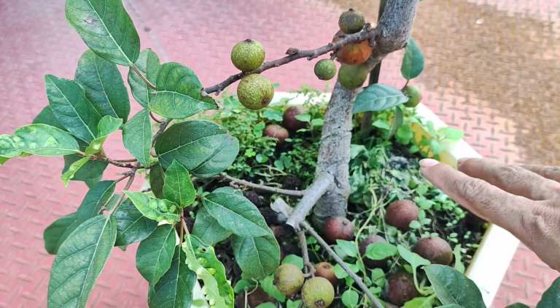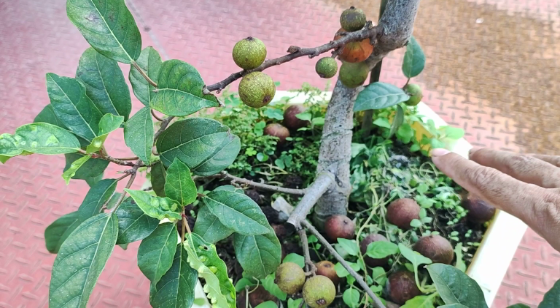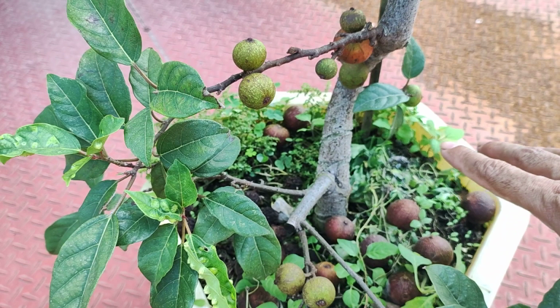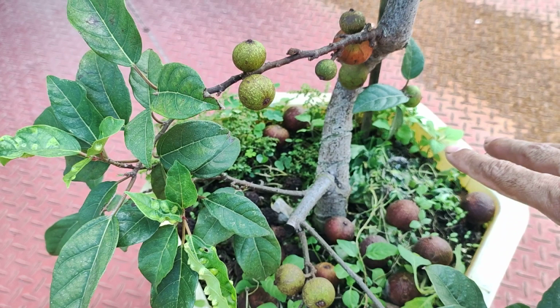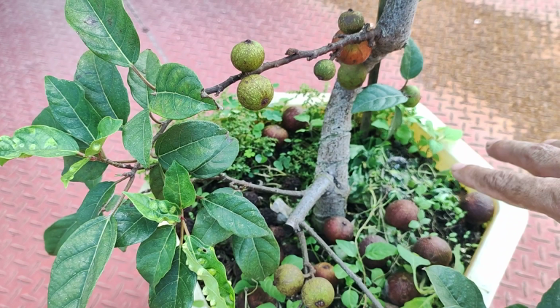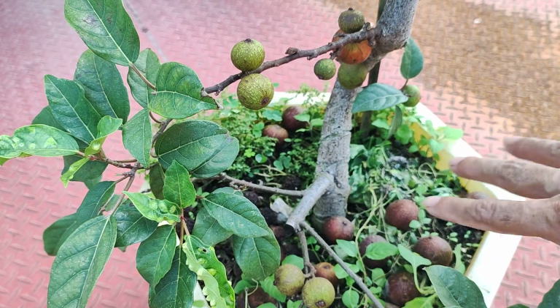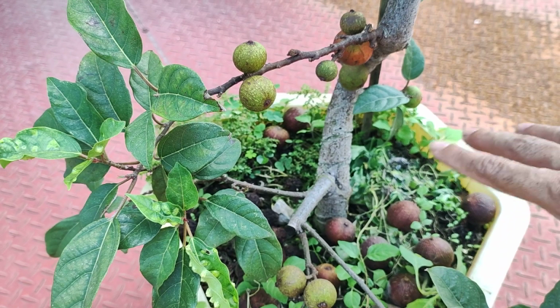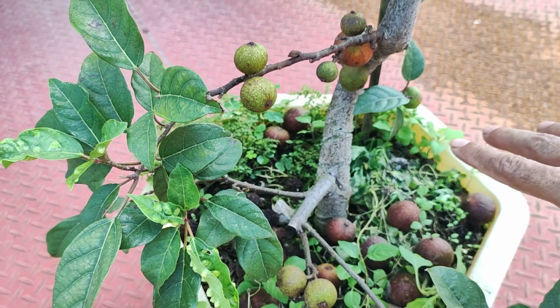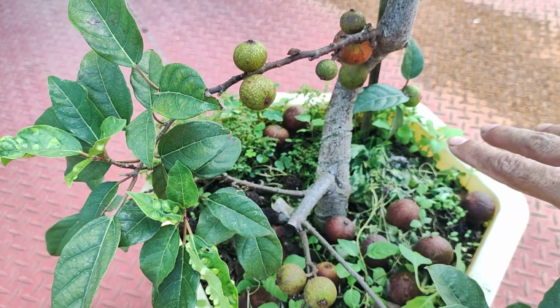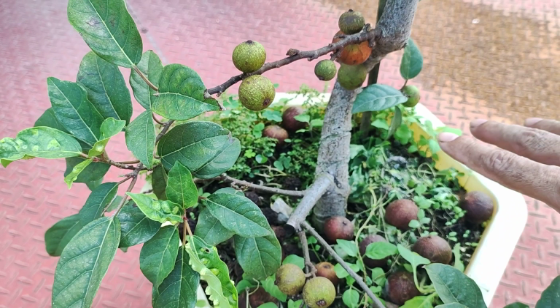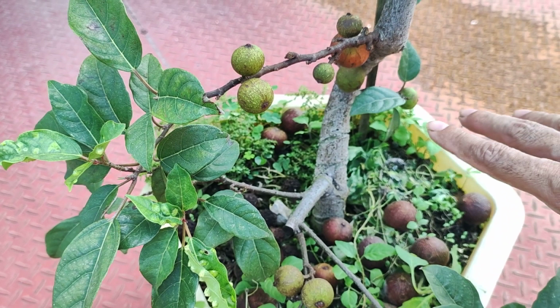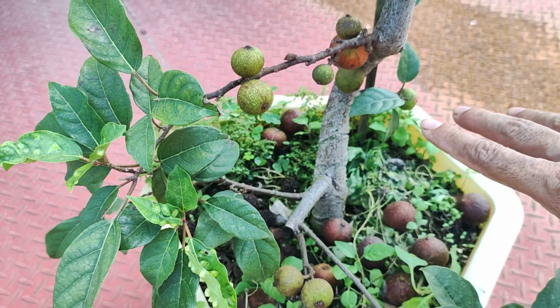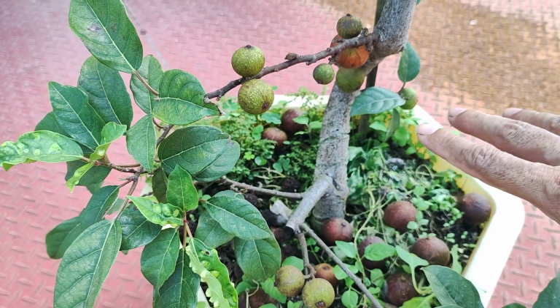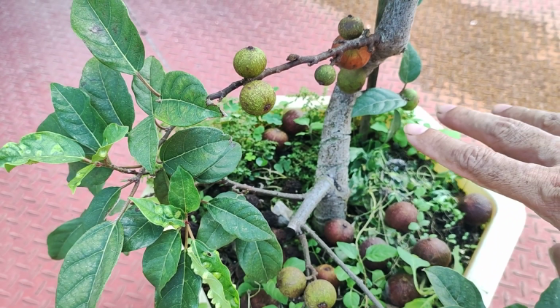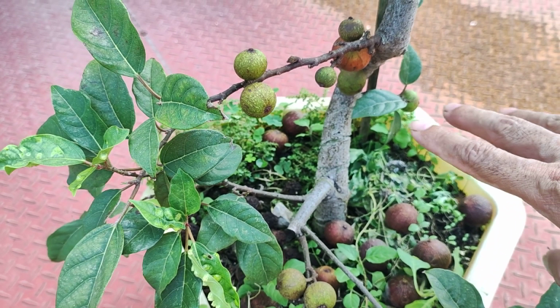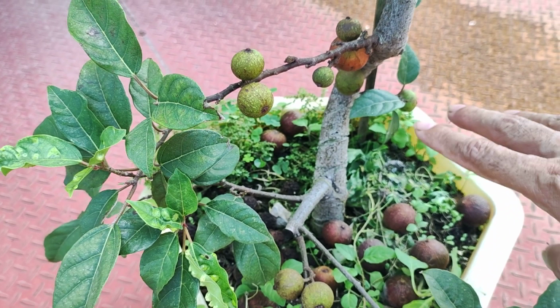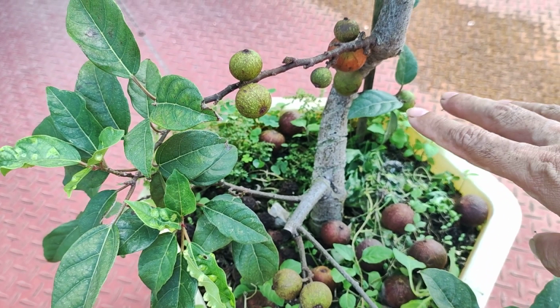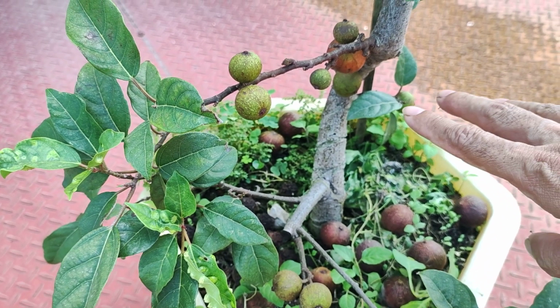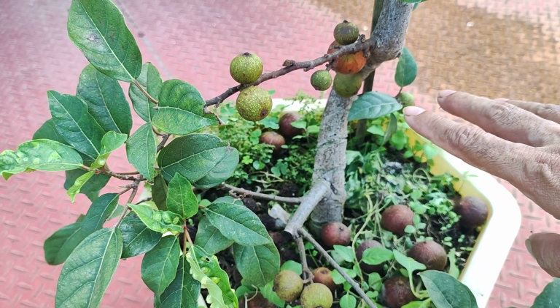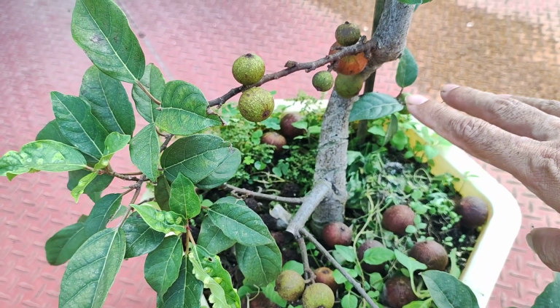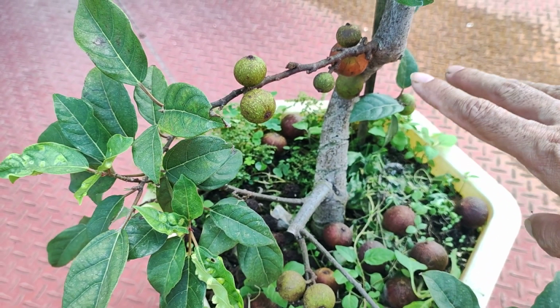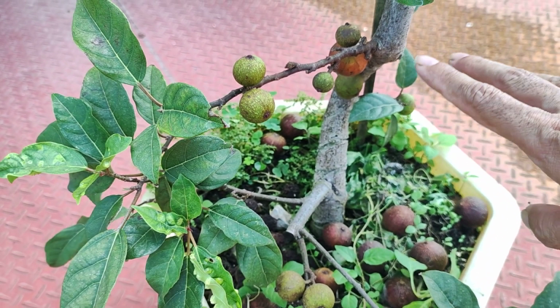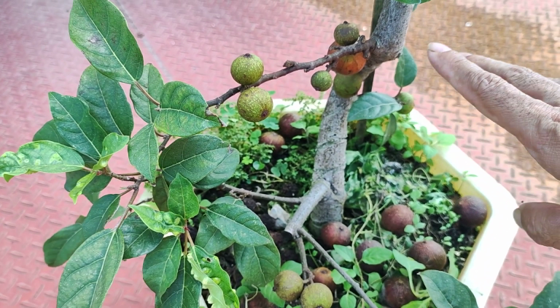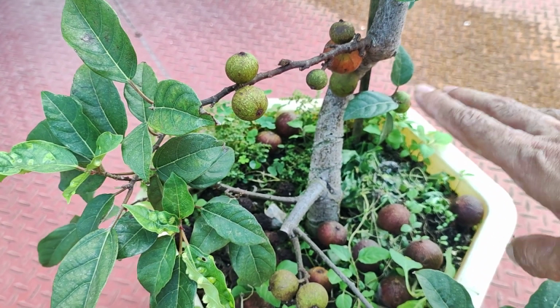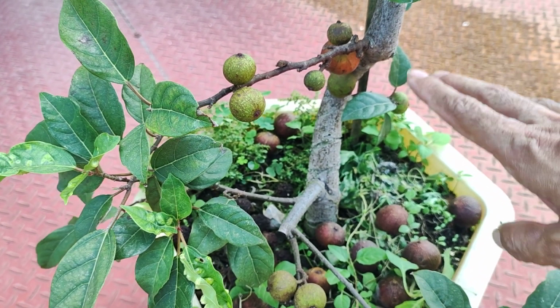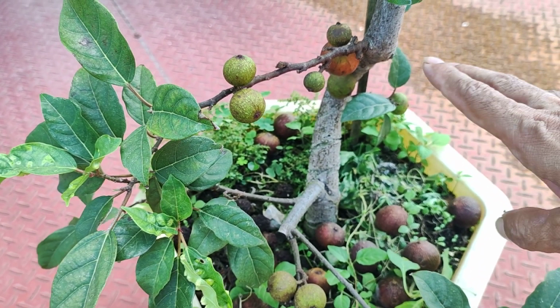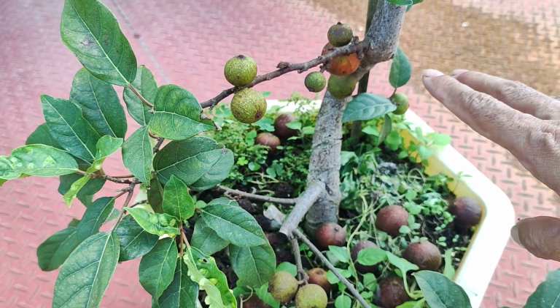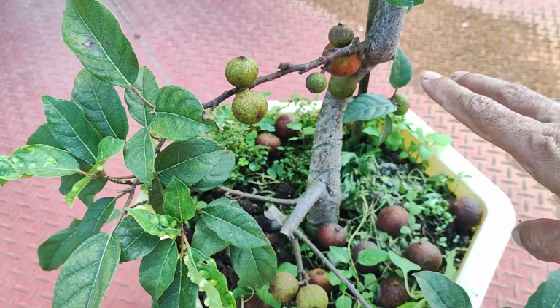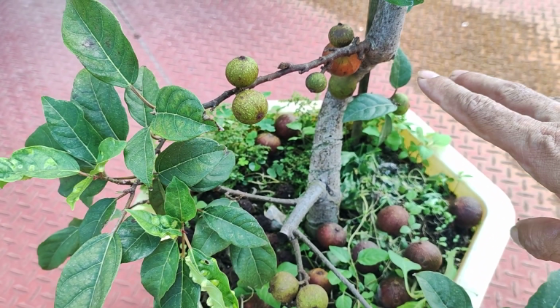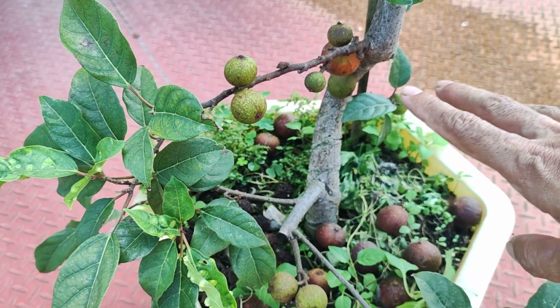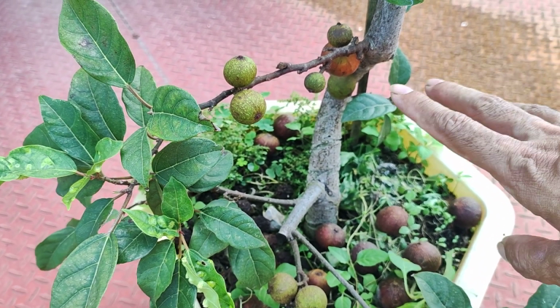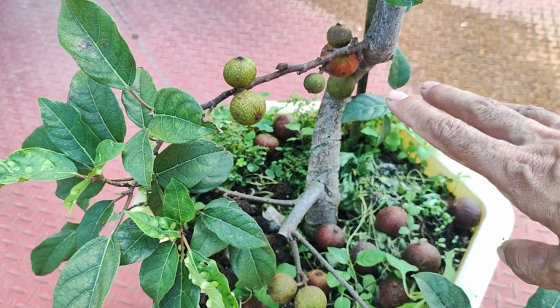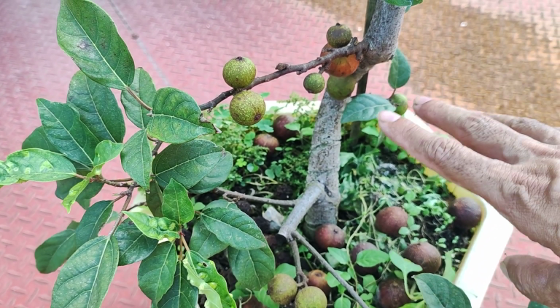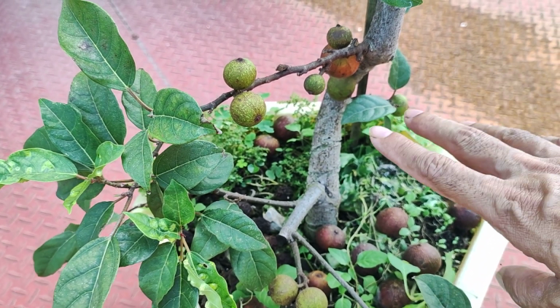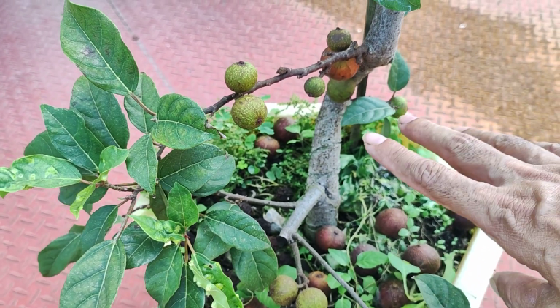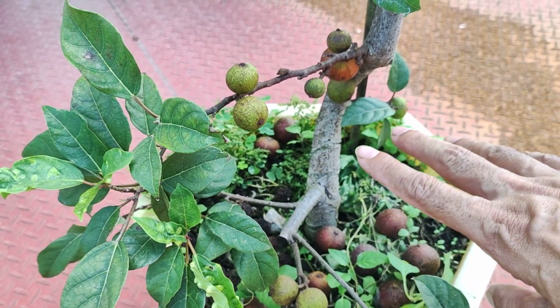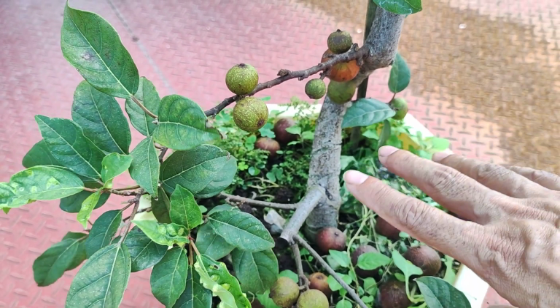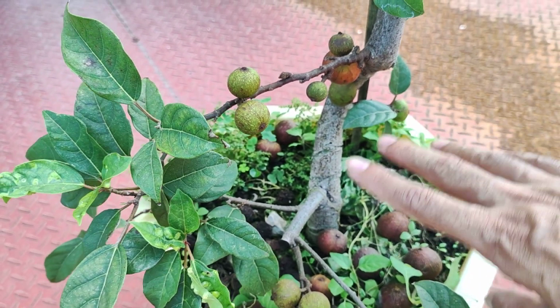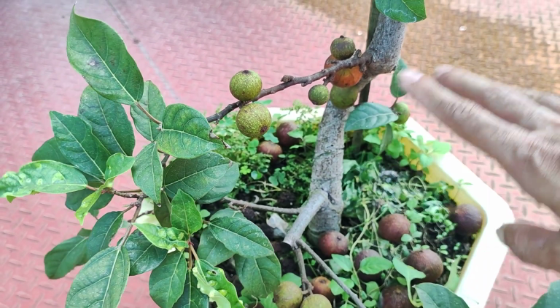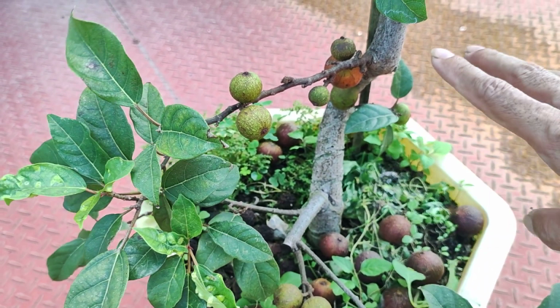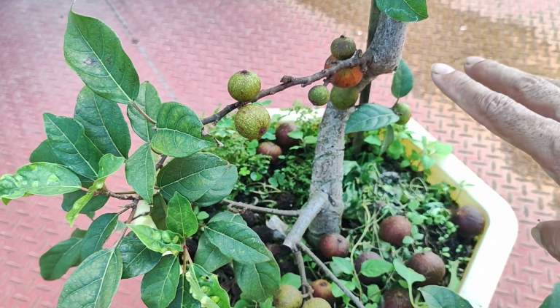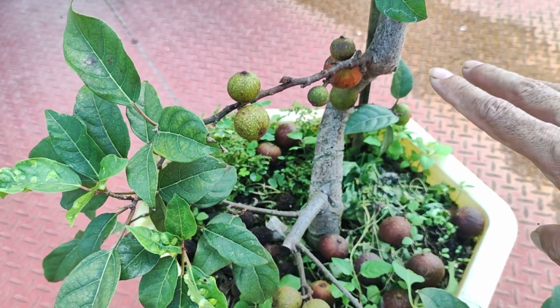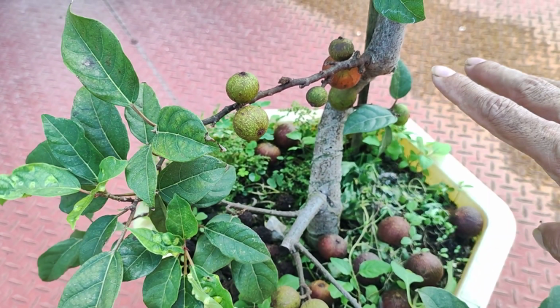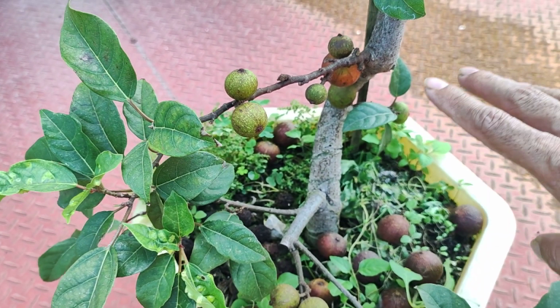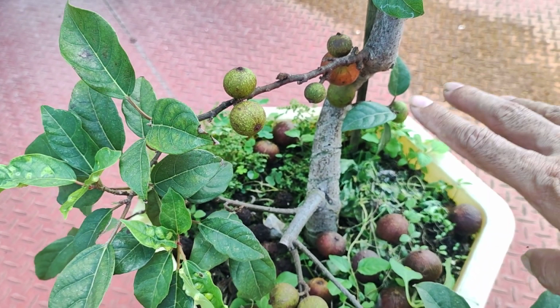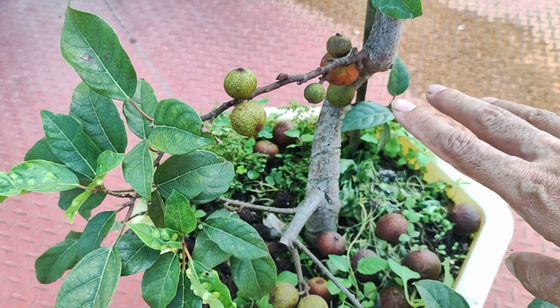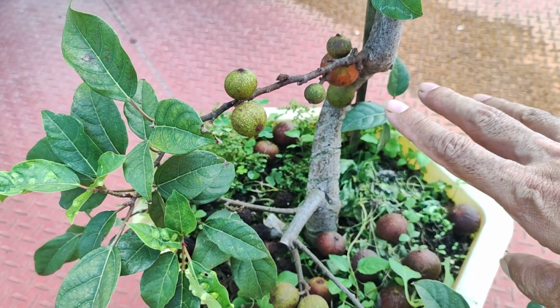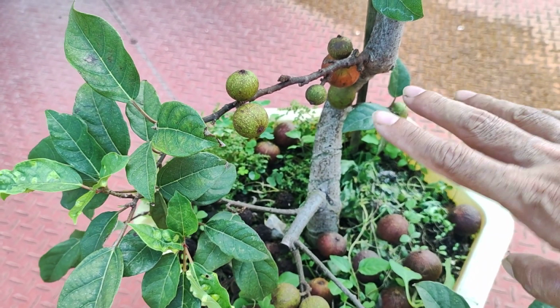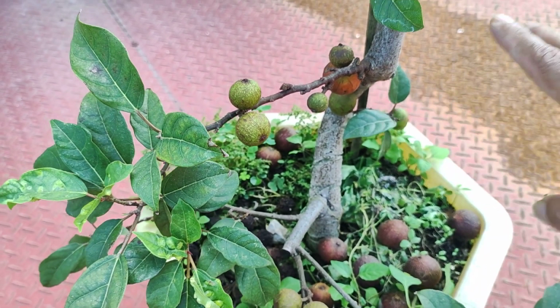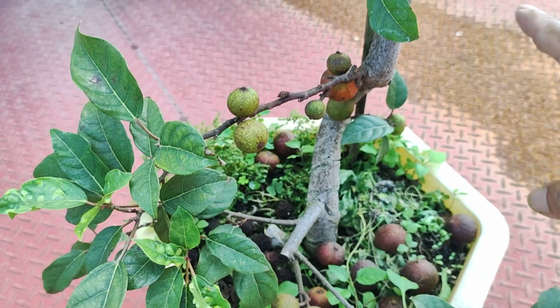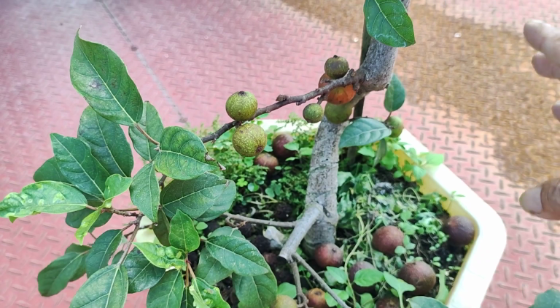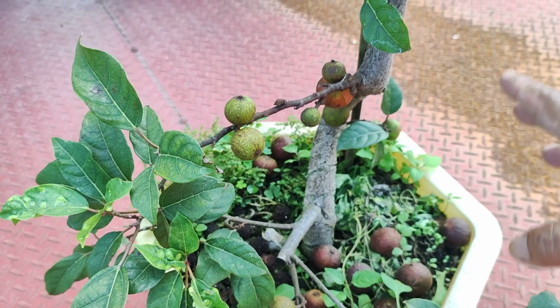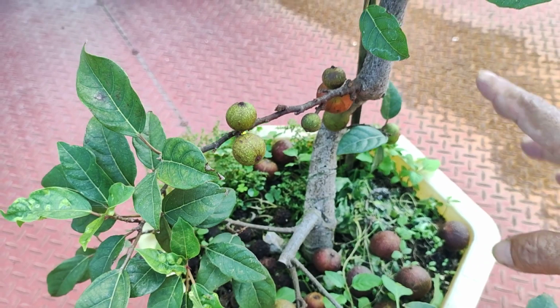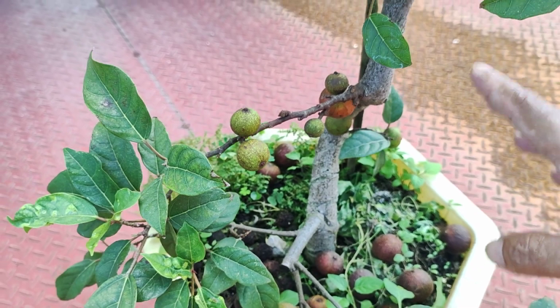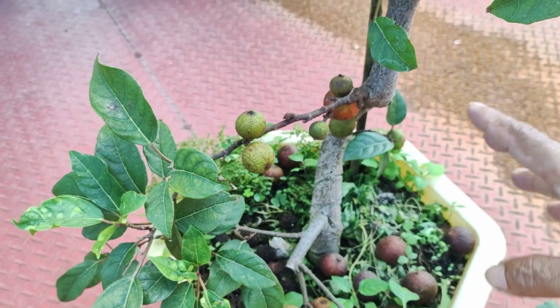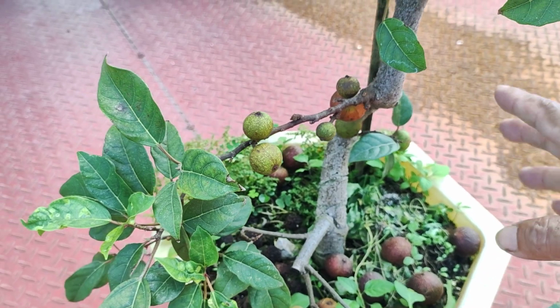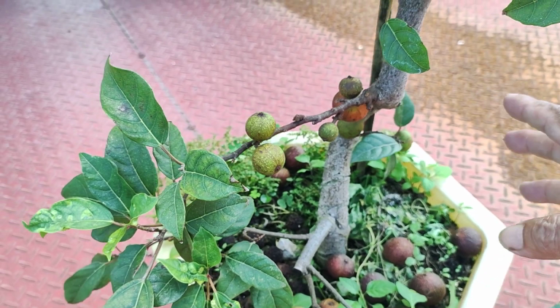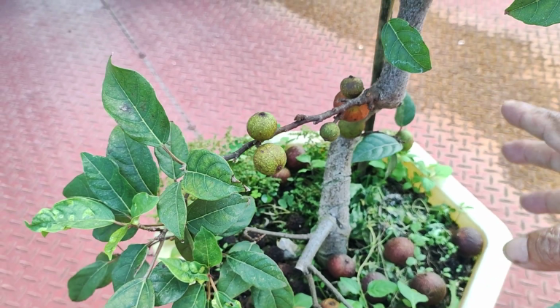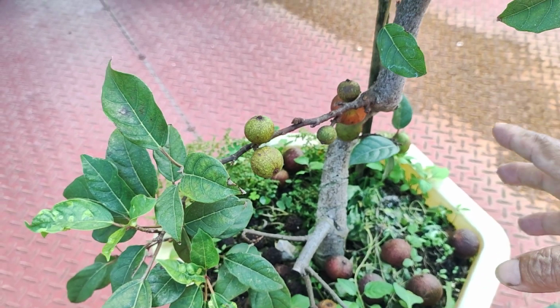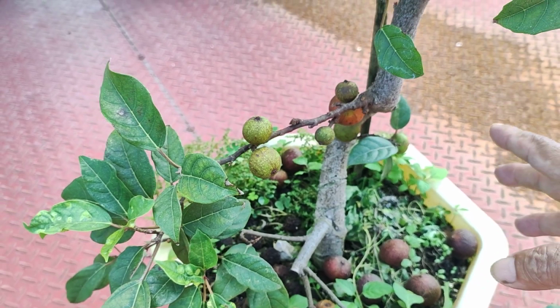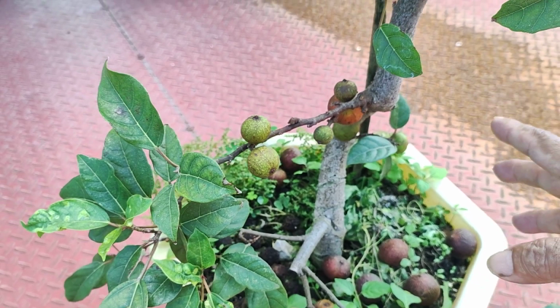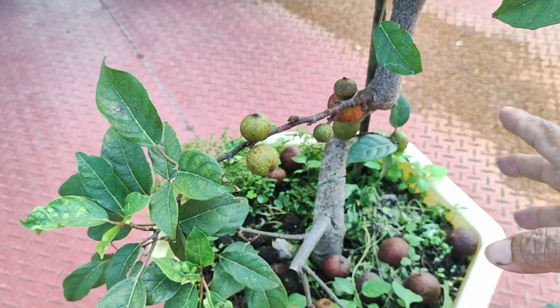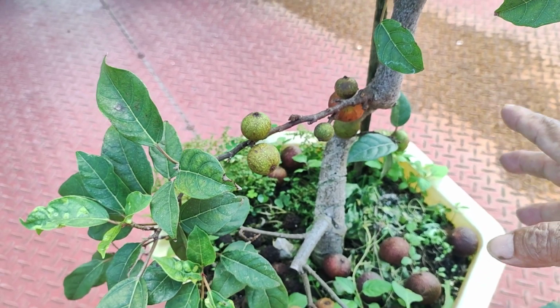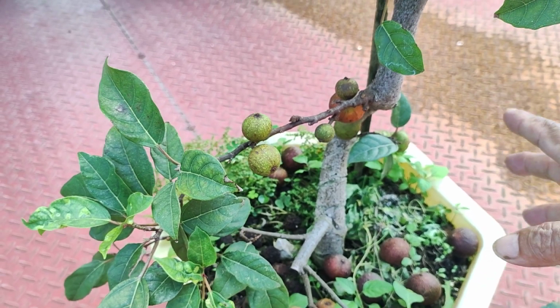Làm phân hữu cơ, và tự khắc là cây sung nó sẽ ra quả lứa tiếp theo. Không cần làm gì, không cần bón cái gì nữa nhé các bạn.